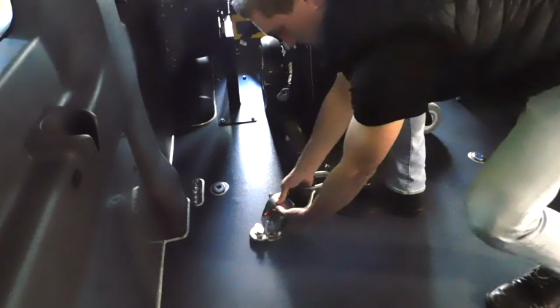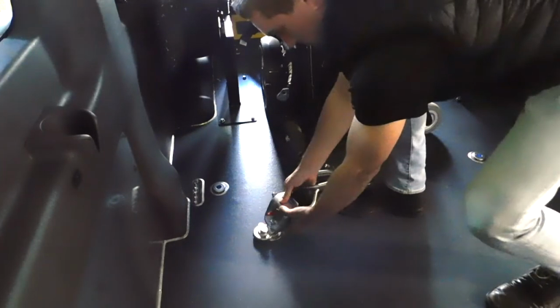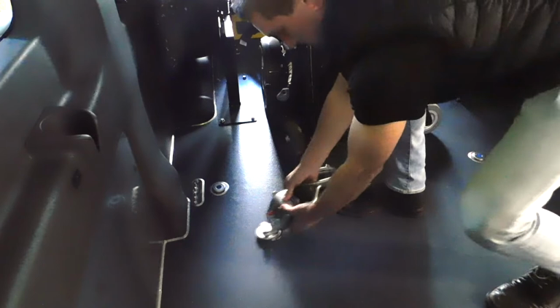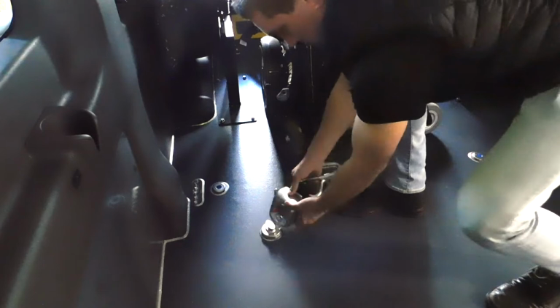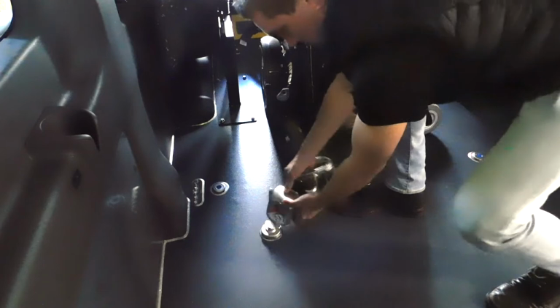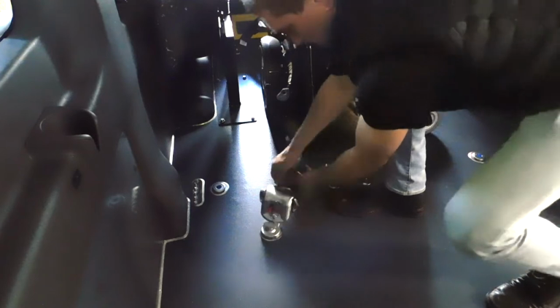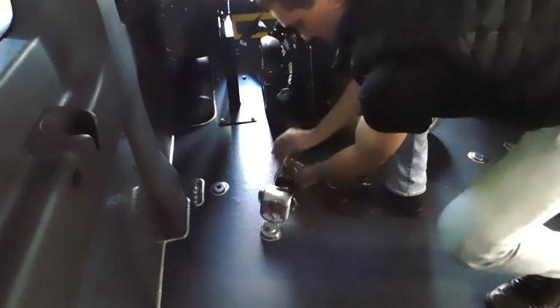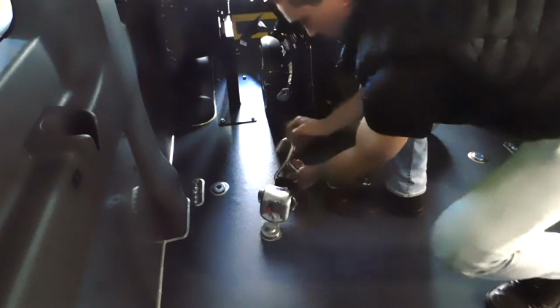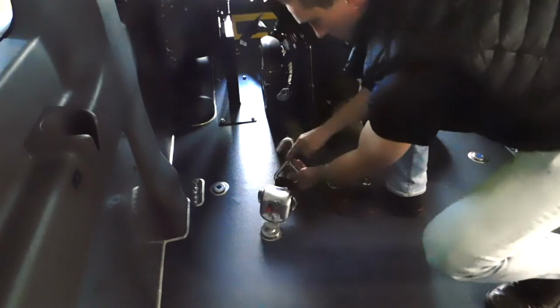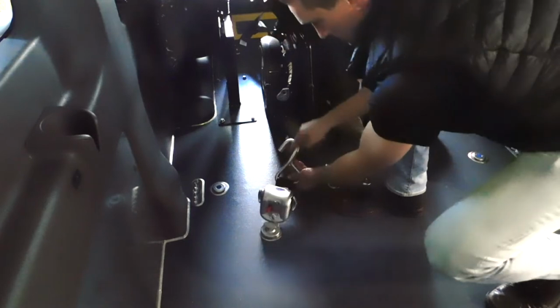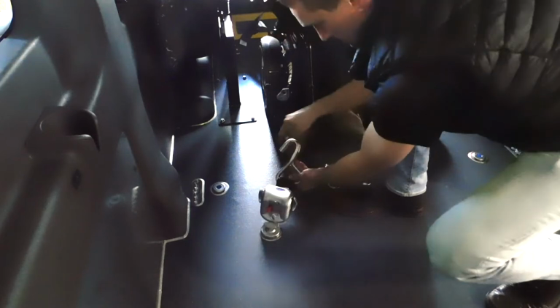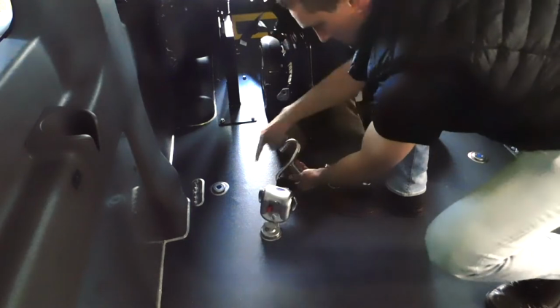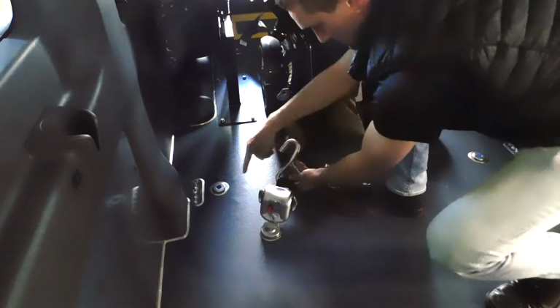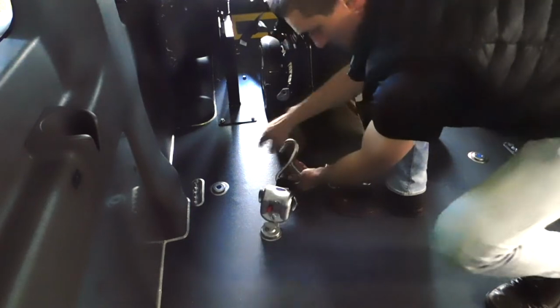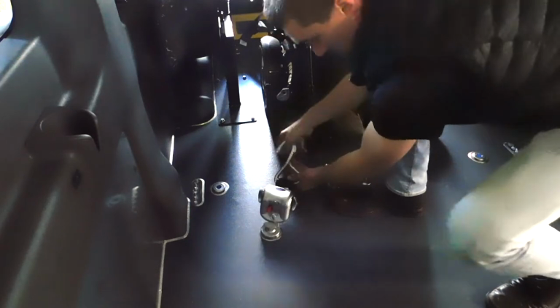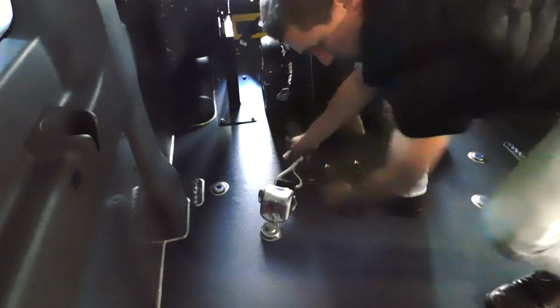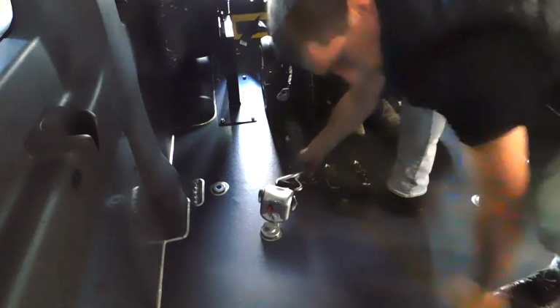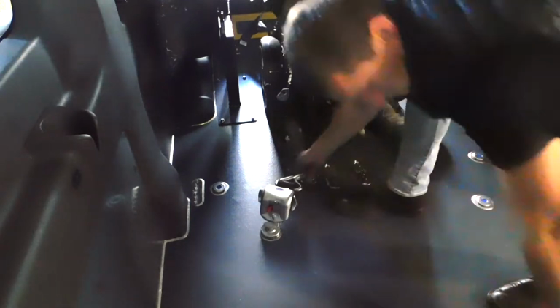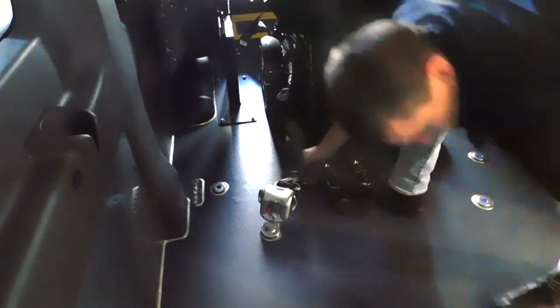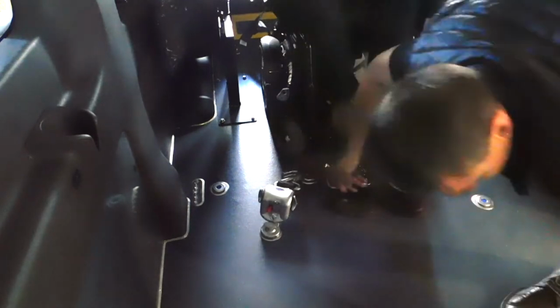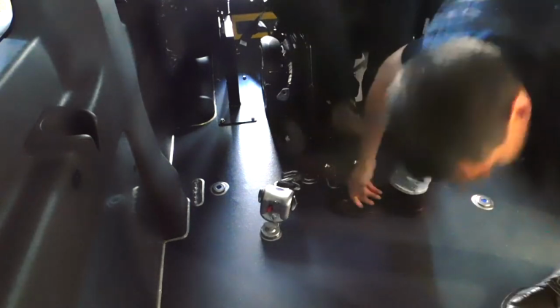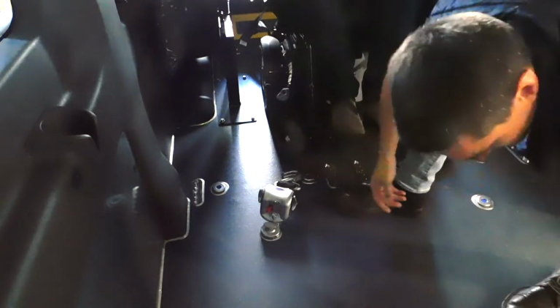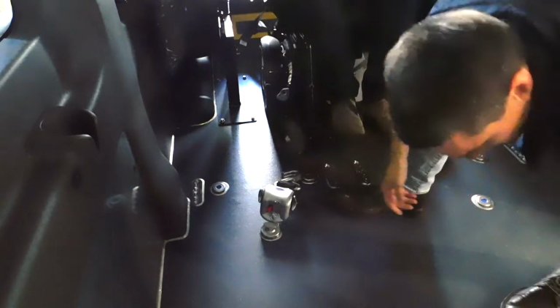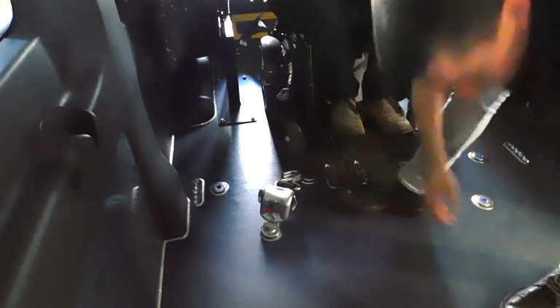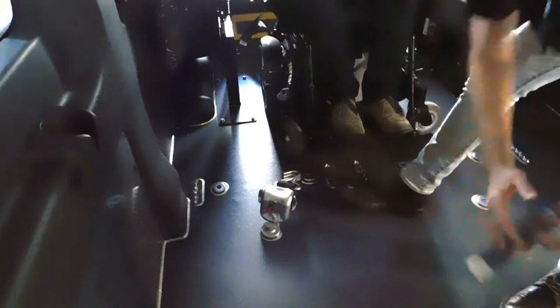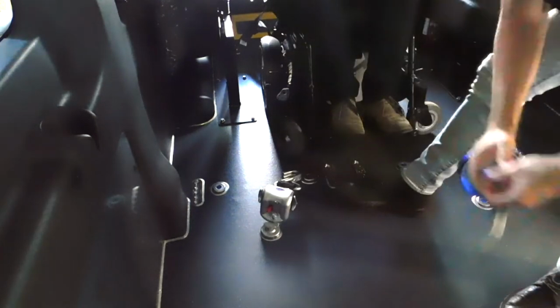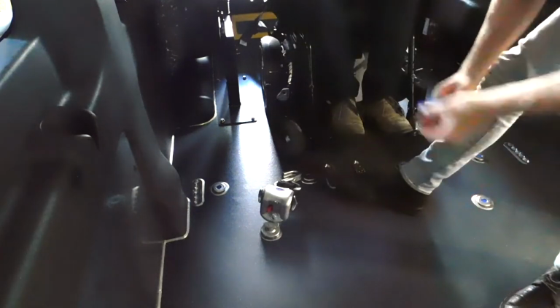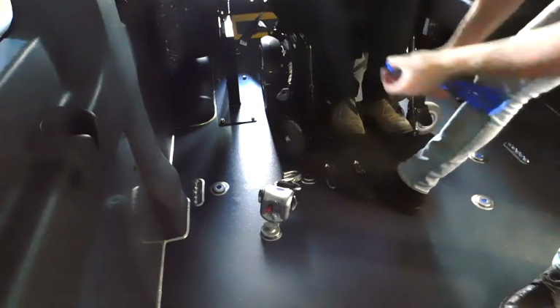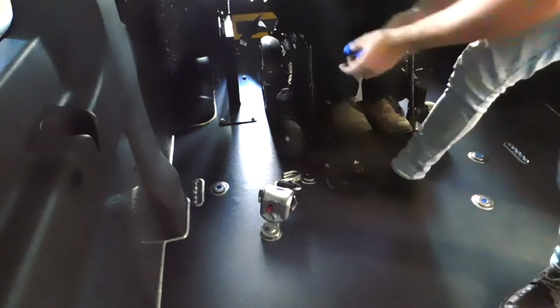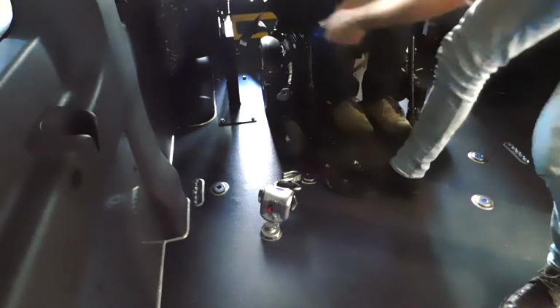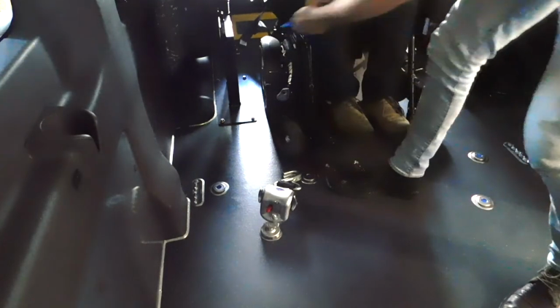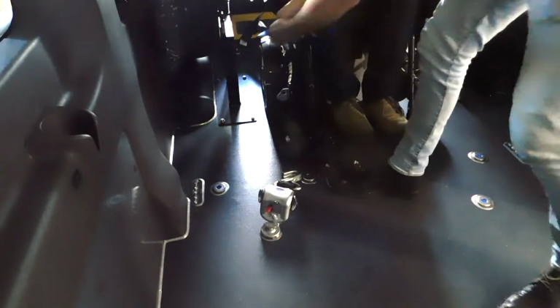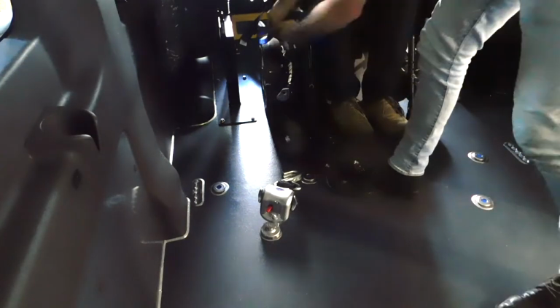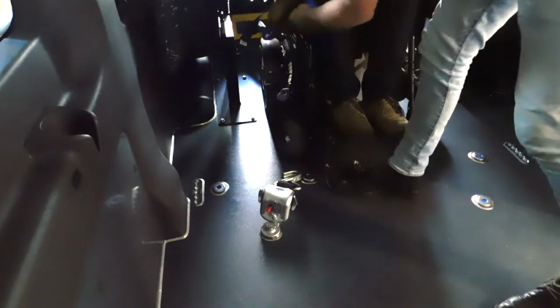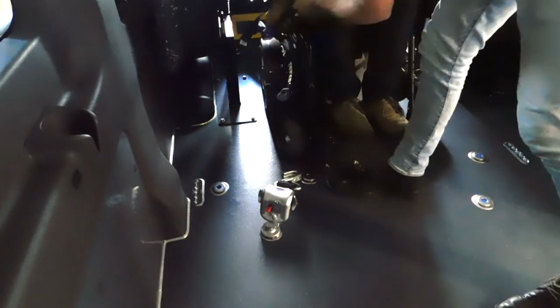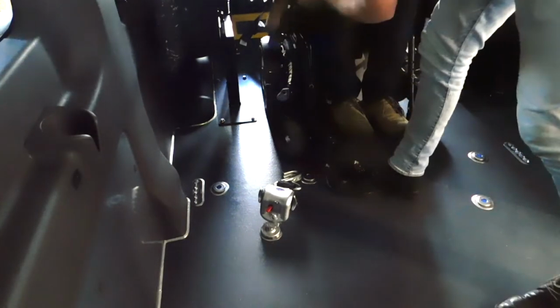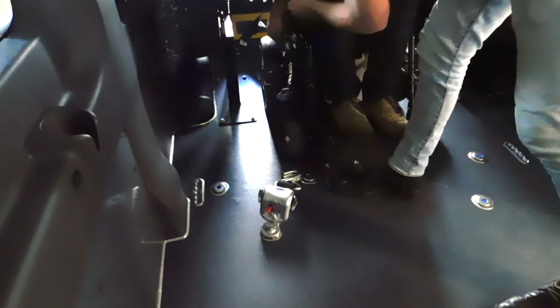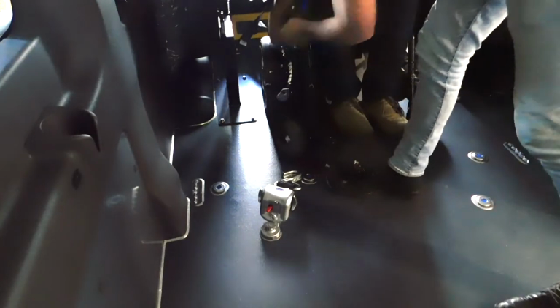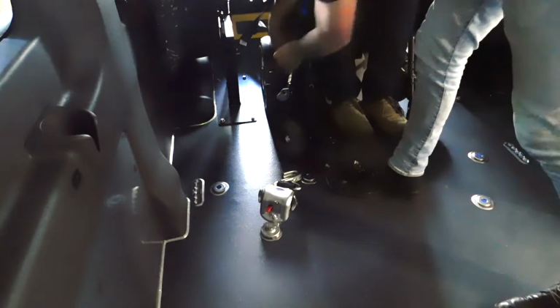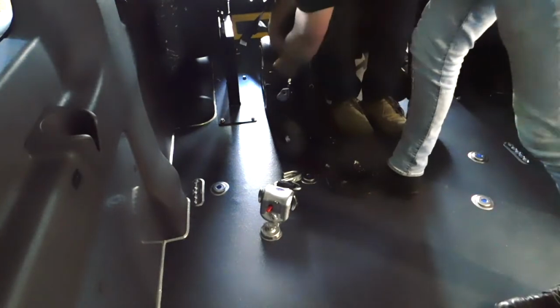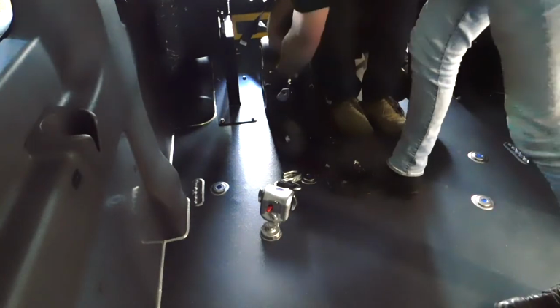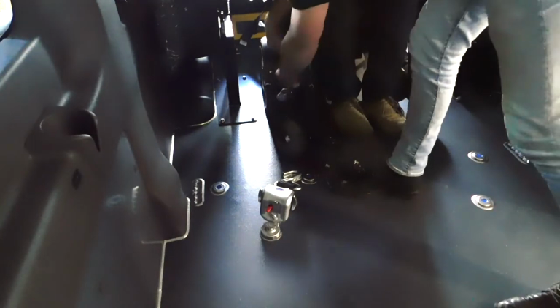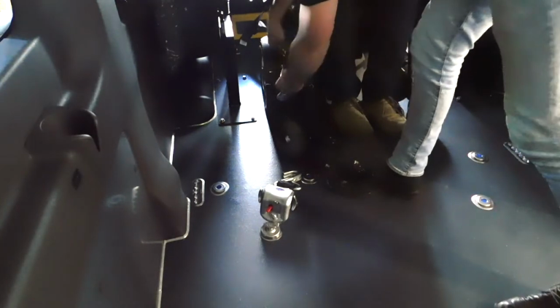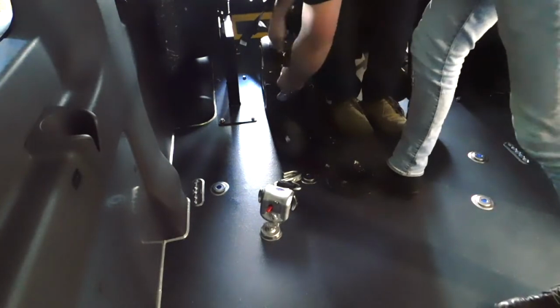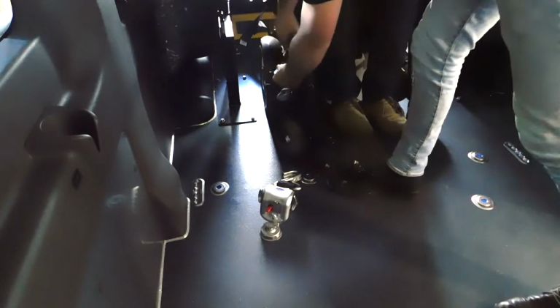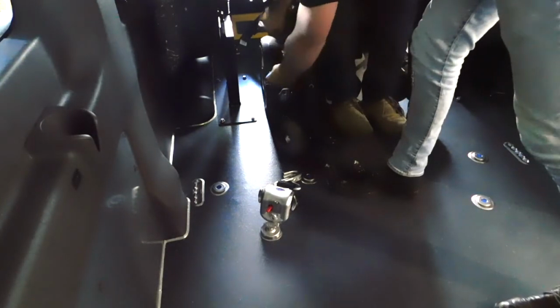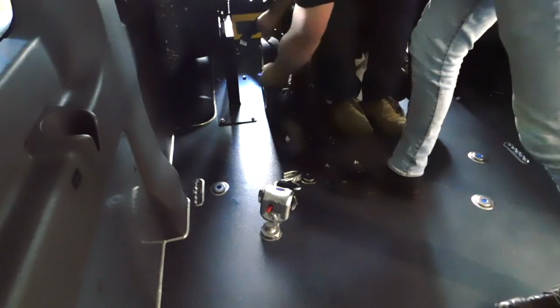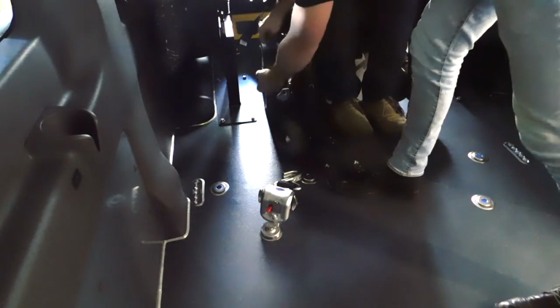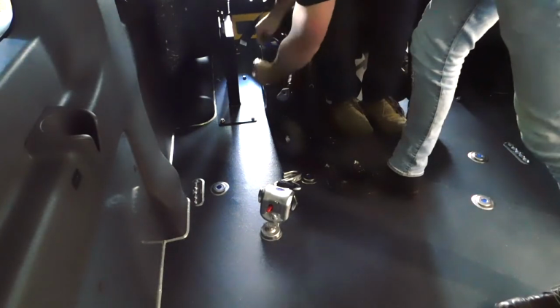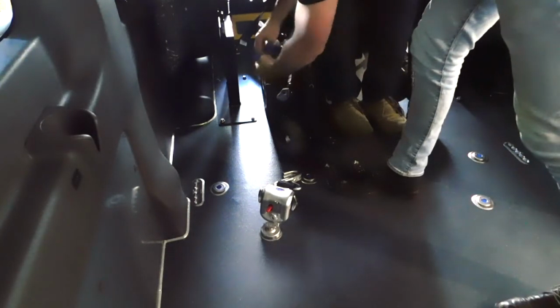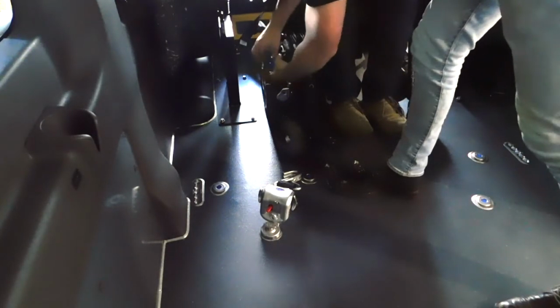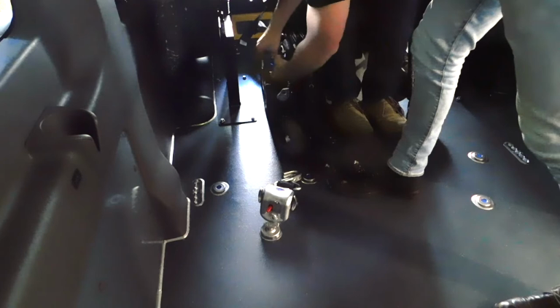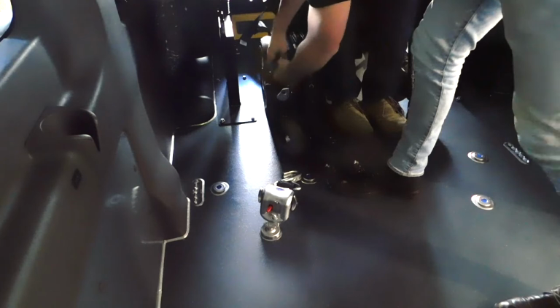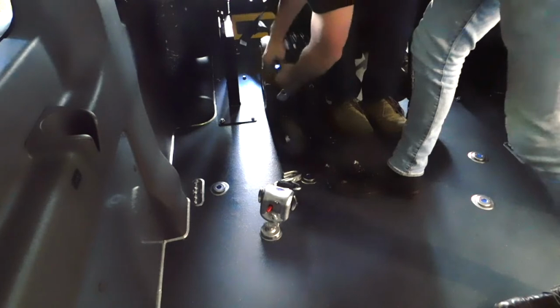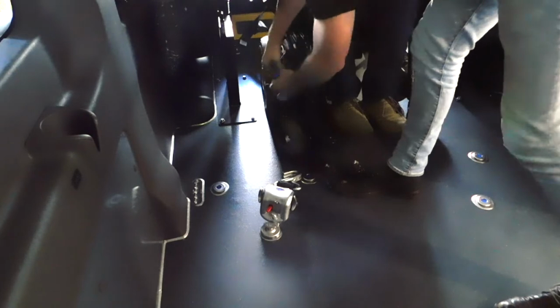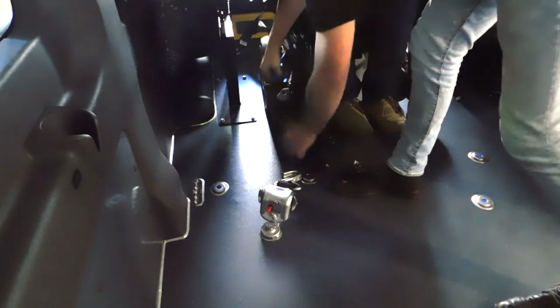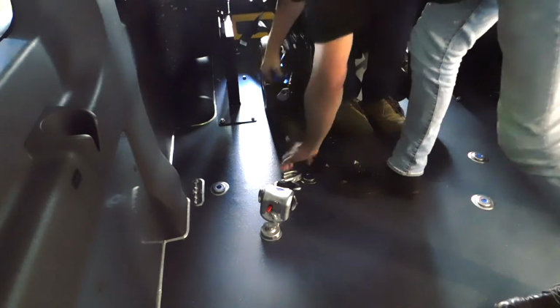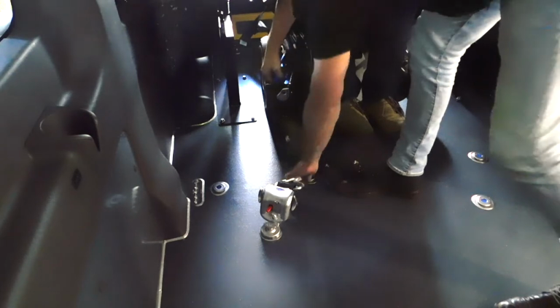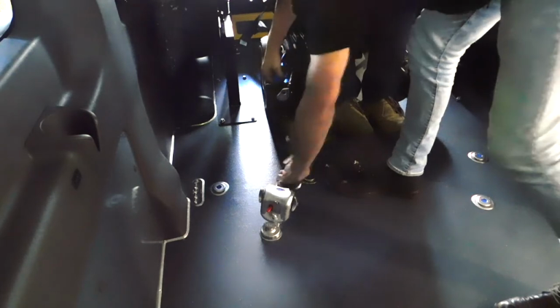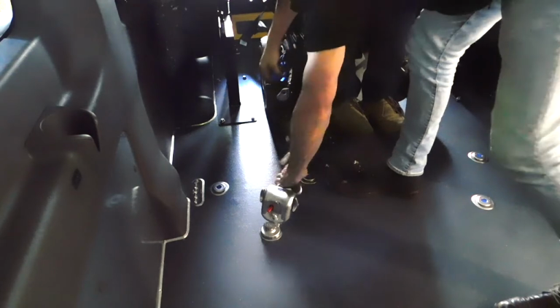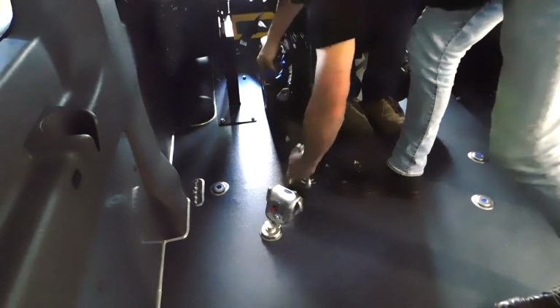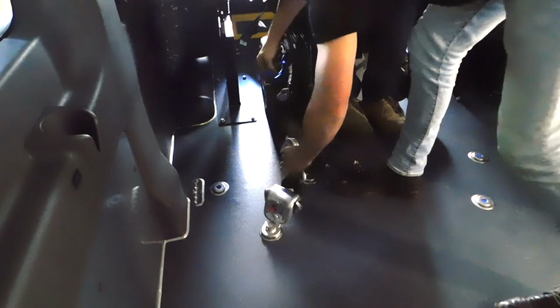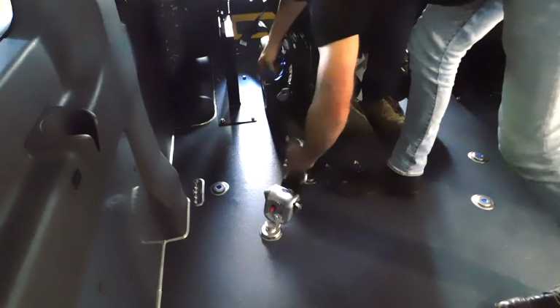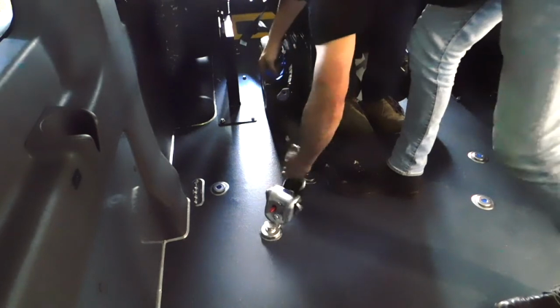When you've got your wheelchair central to the anchor points on the floor, turn the wheelchair off and apply the front five series restraints.